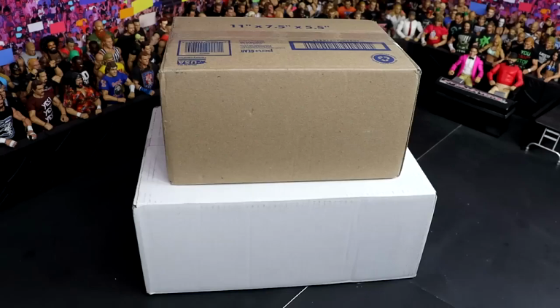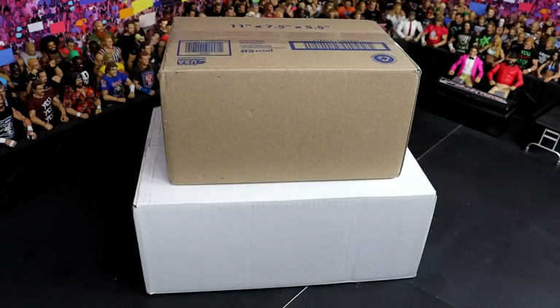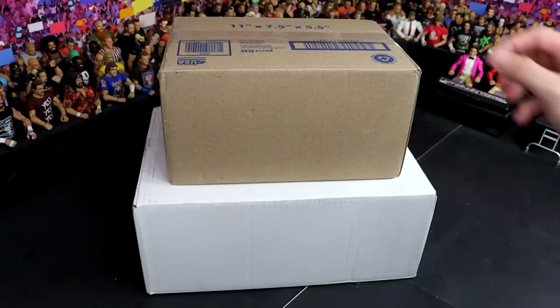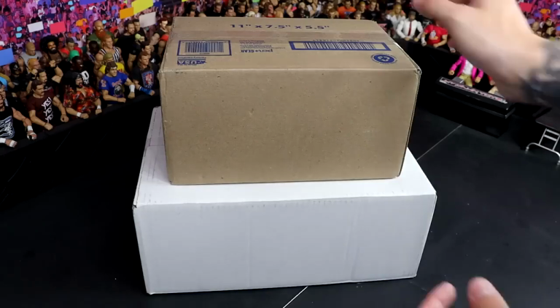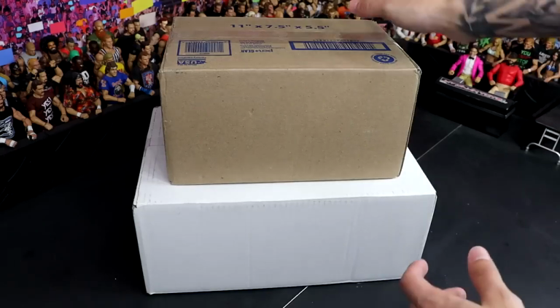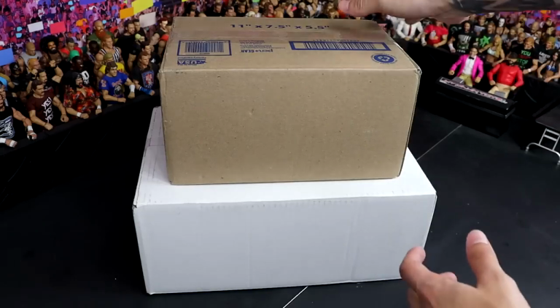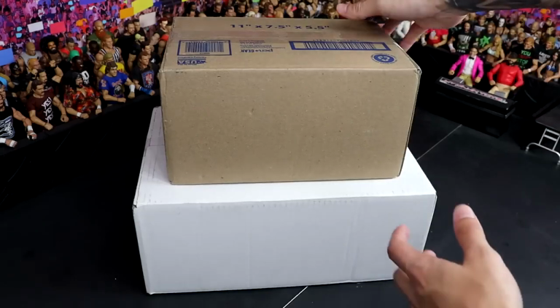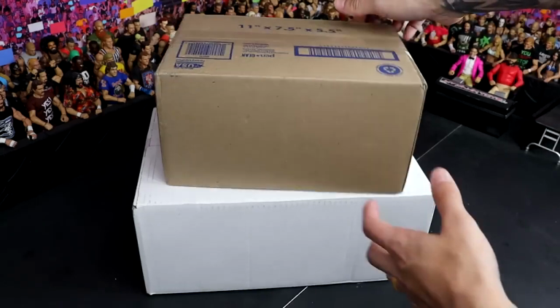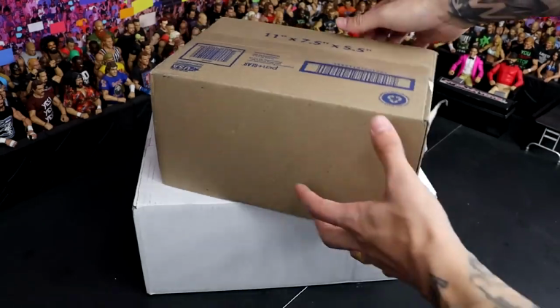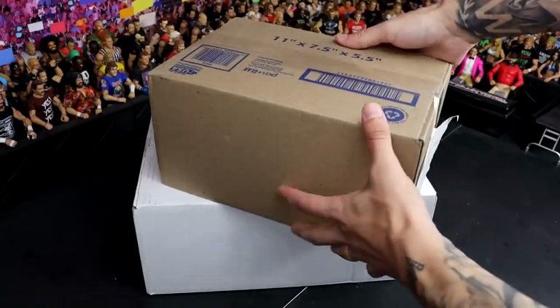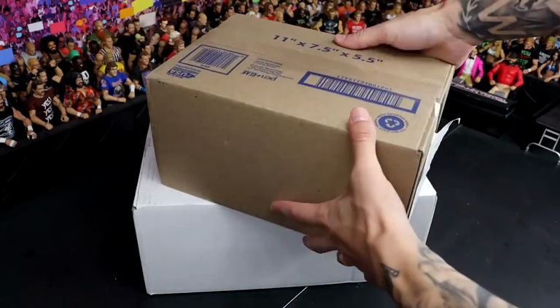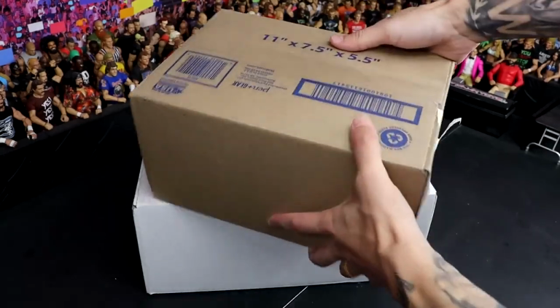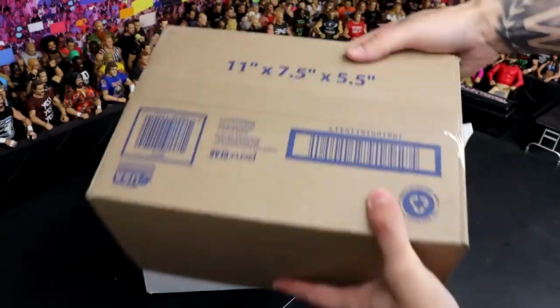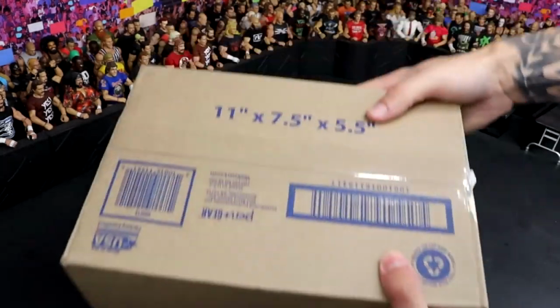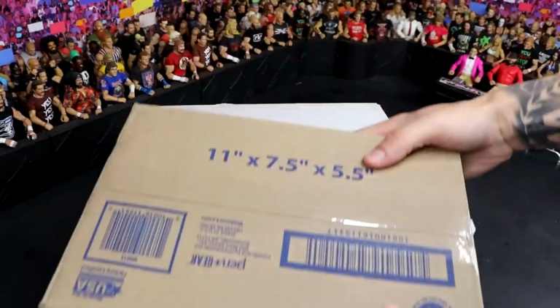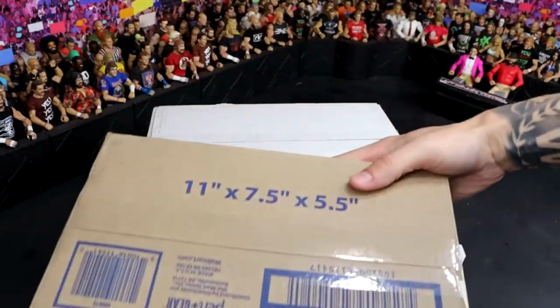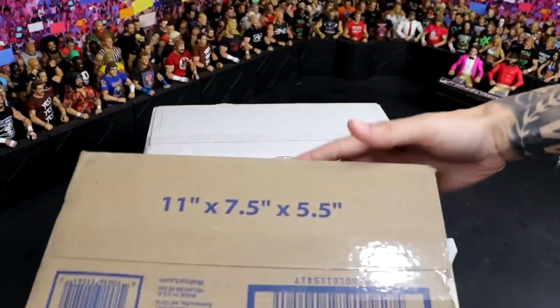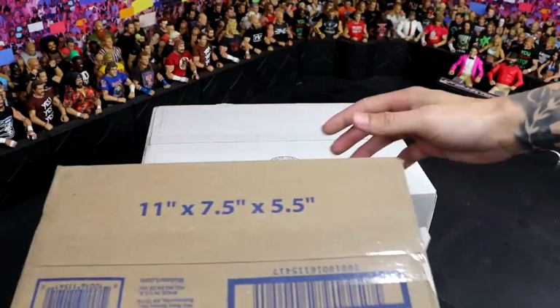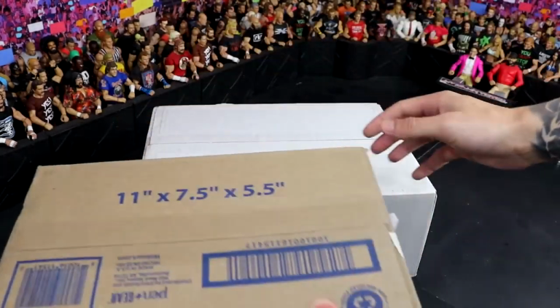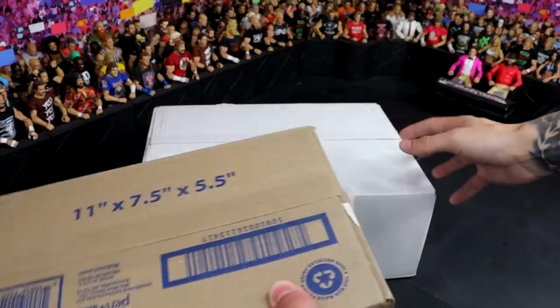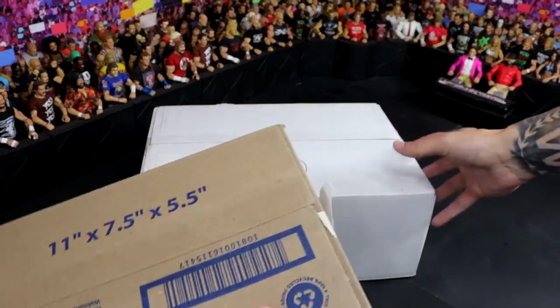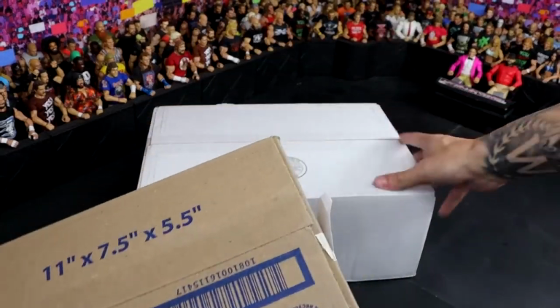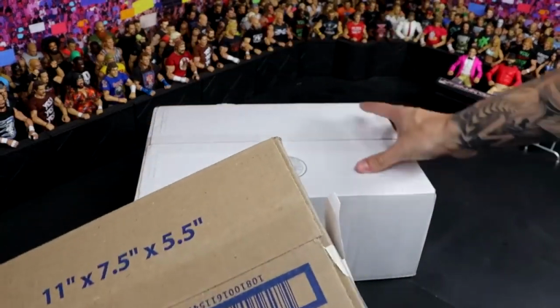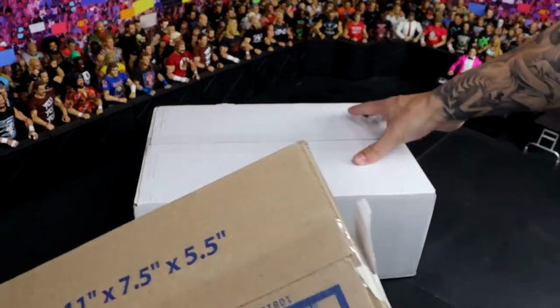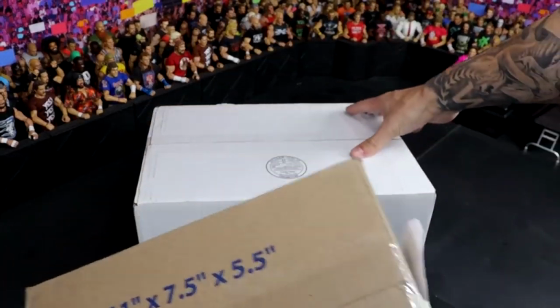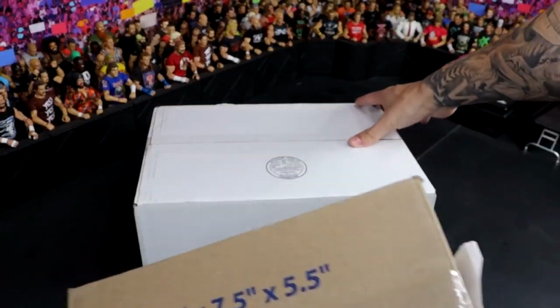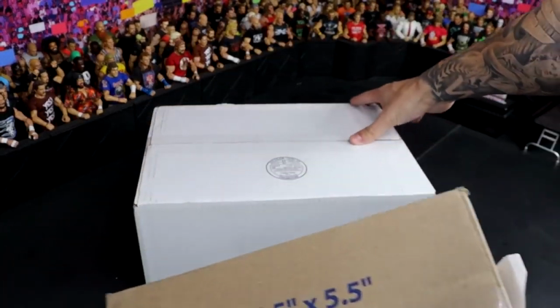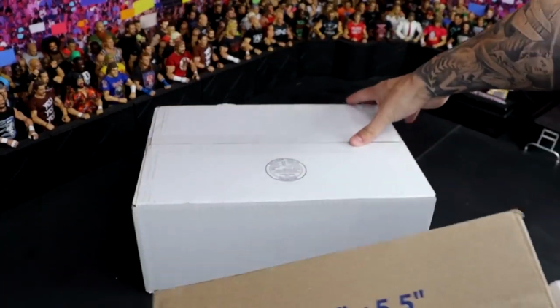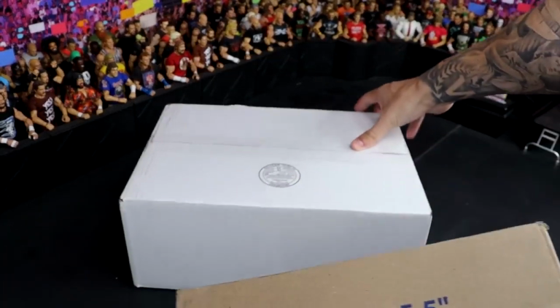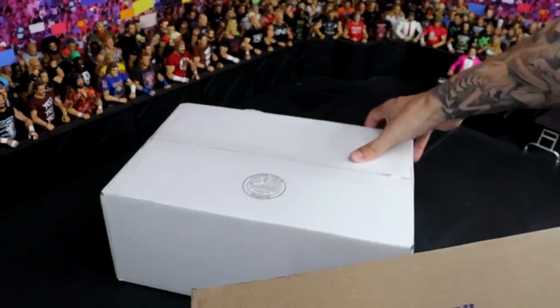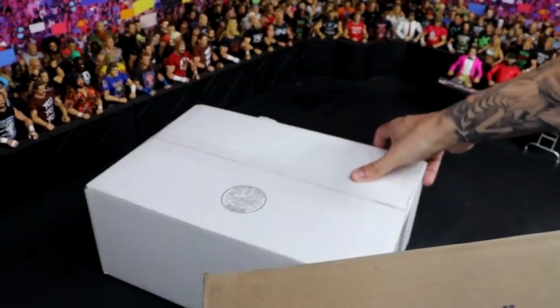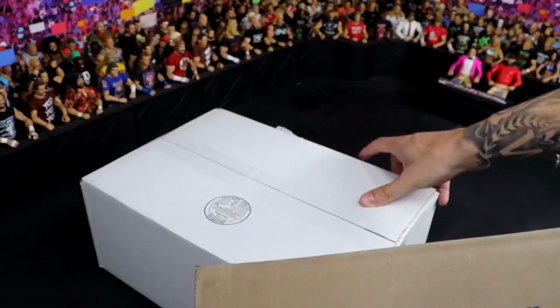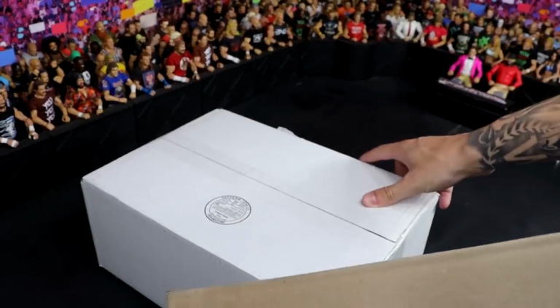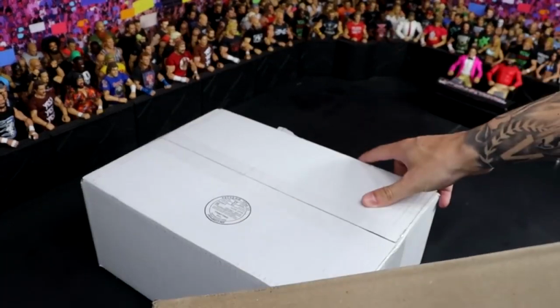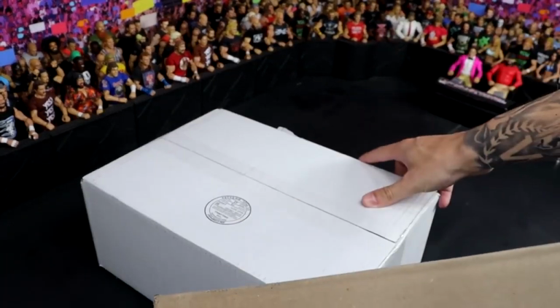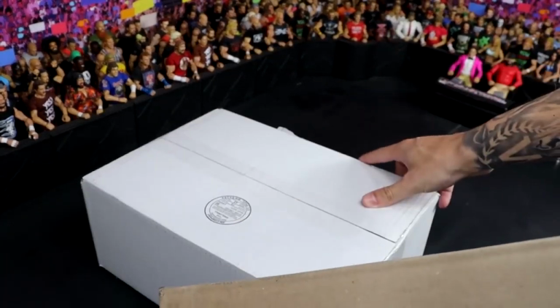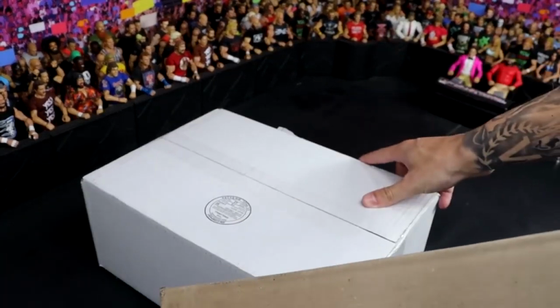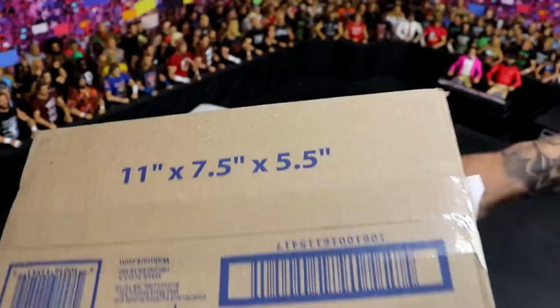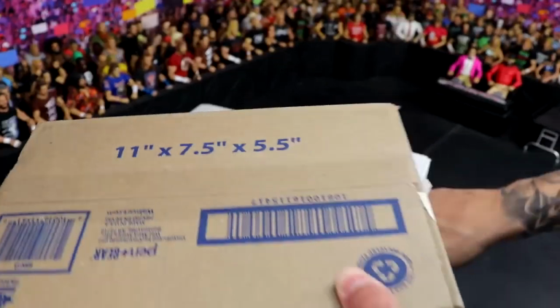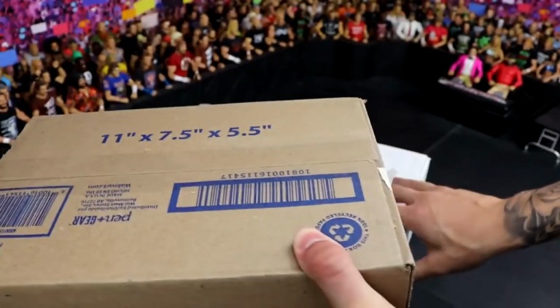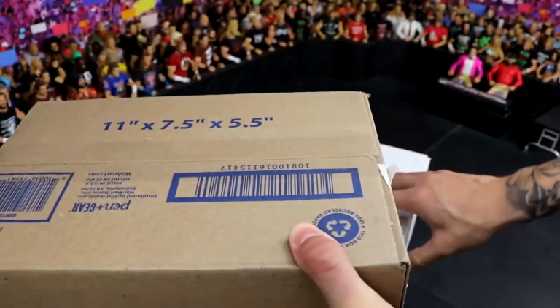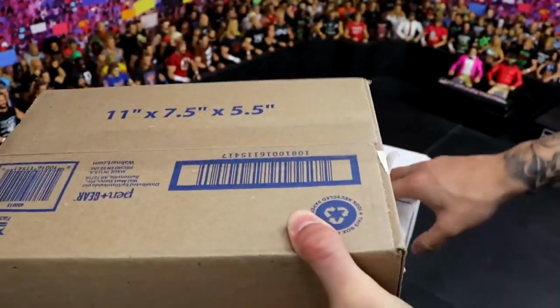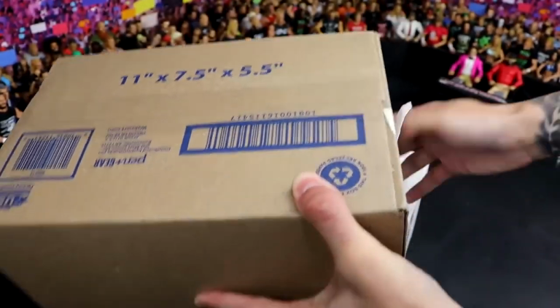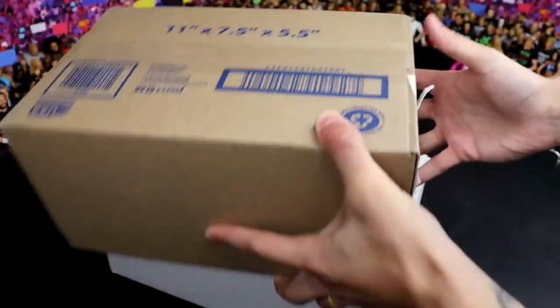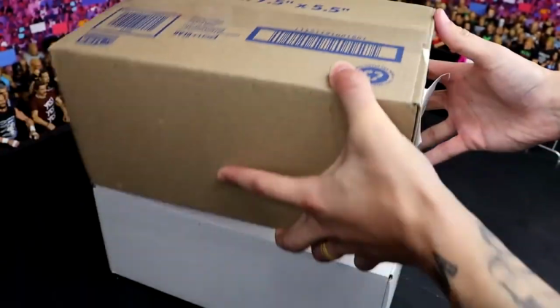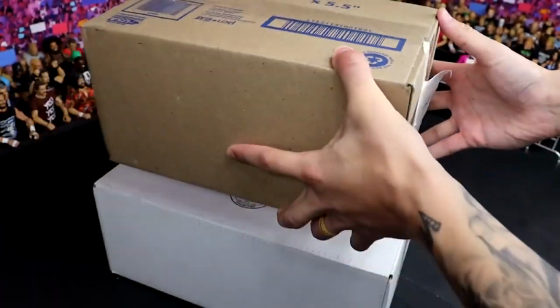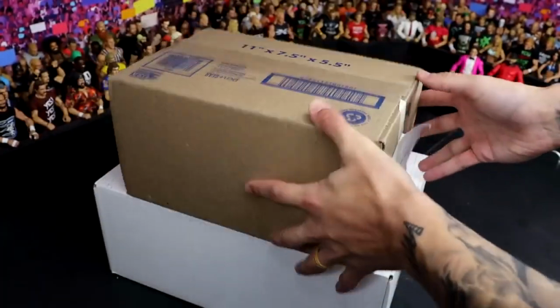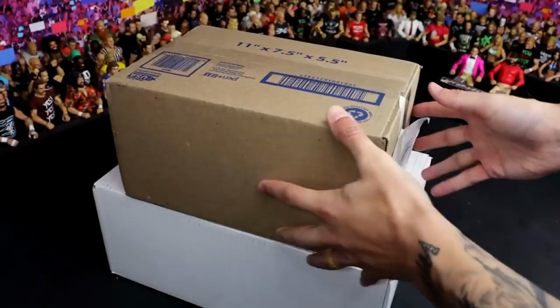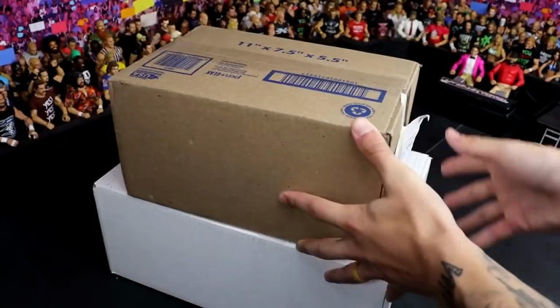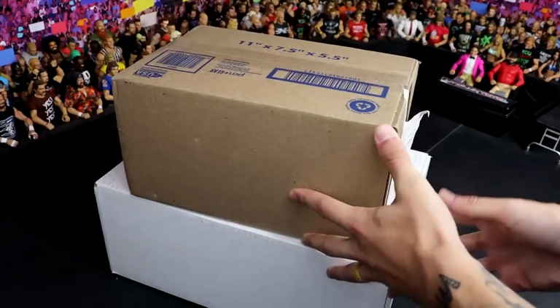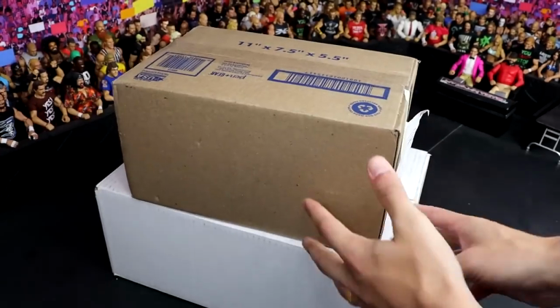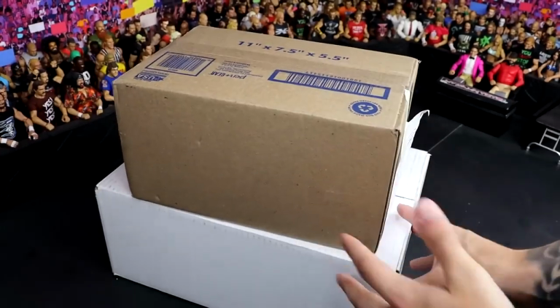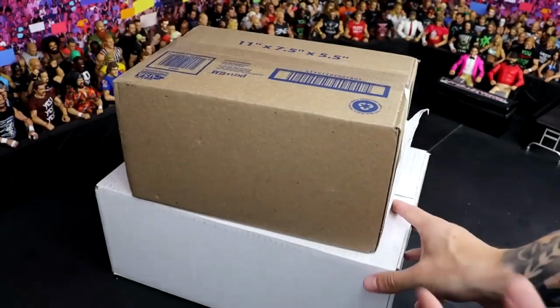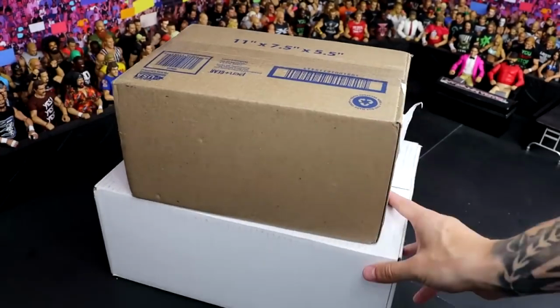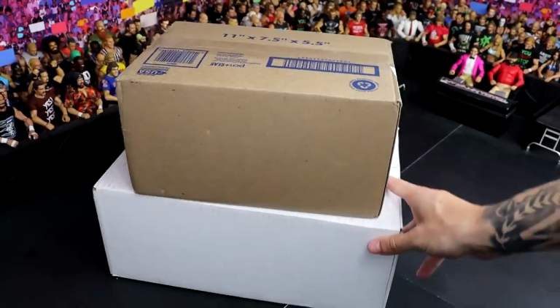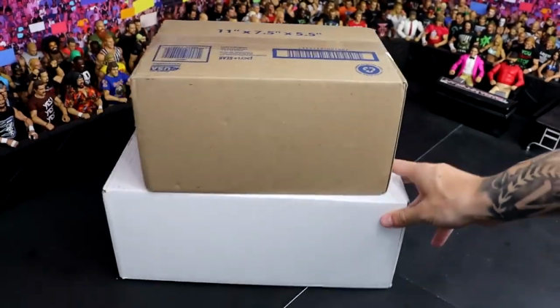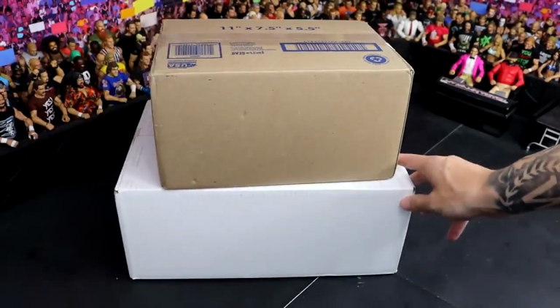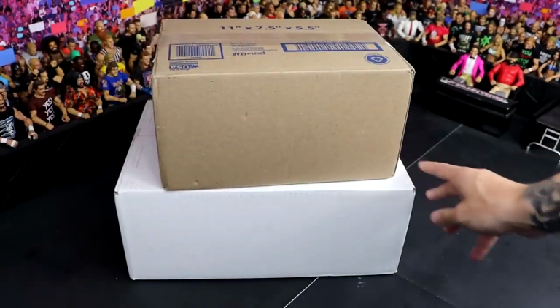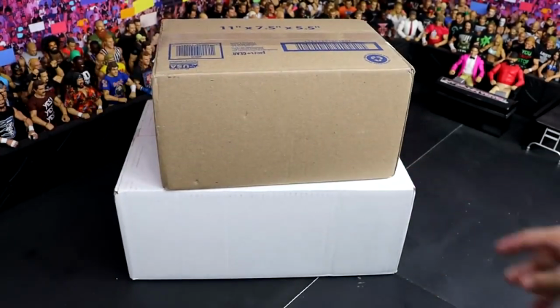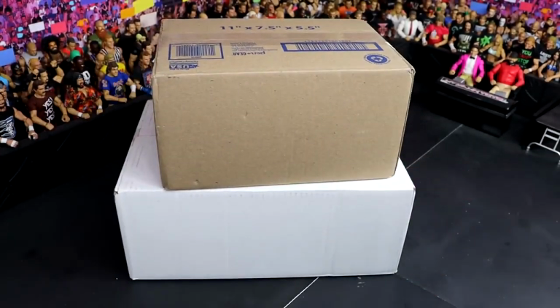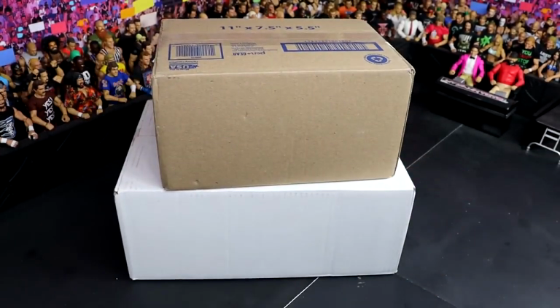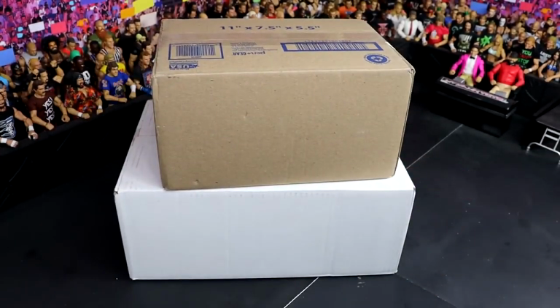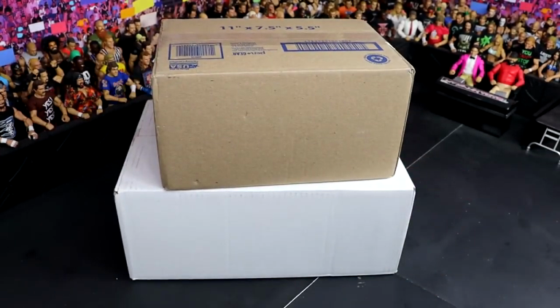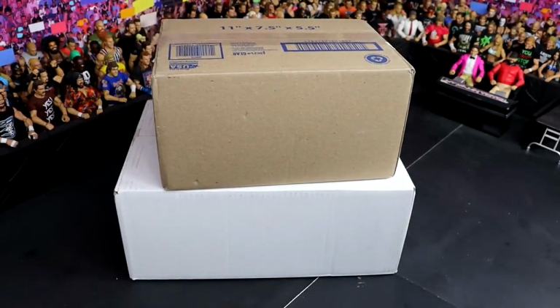Someone has sent me two gigantic mystery boxes, and in this video we're going to be opening both of these boys.